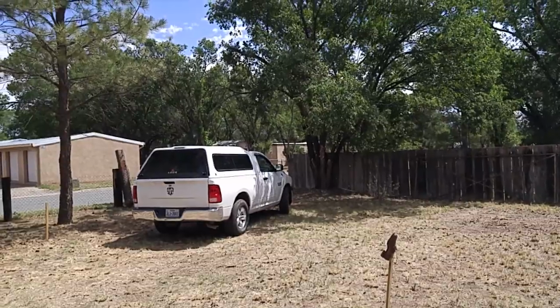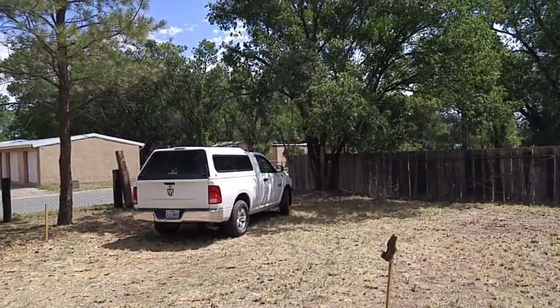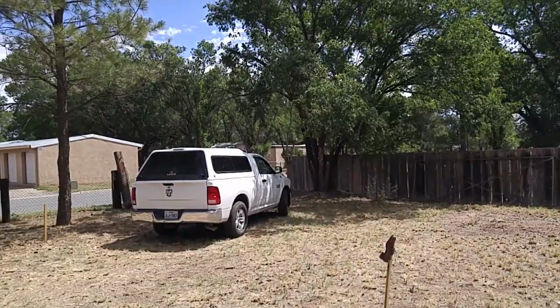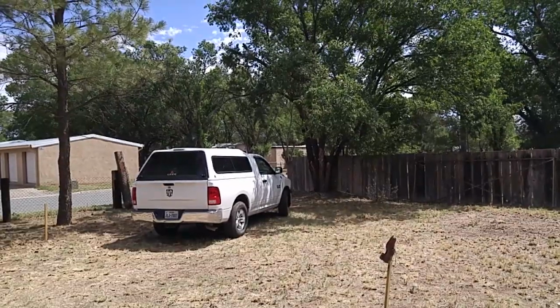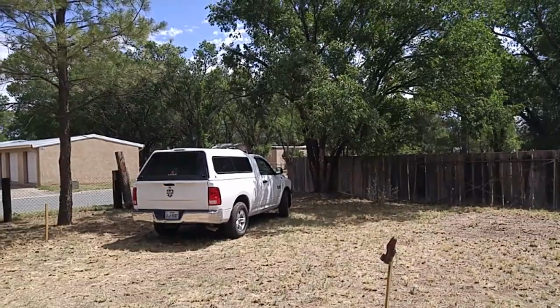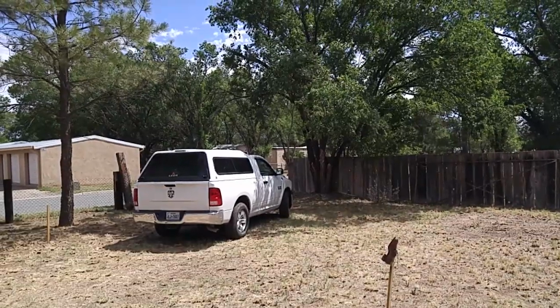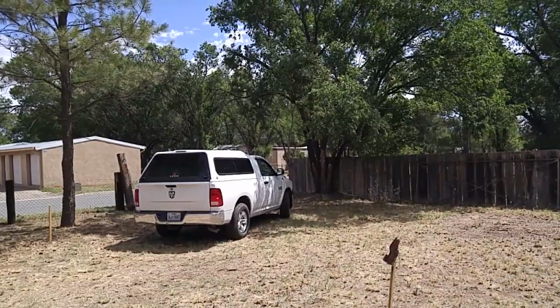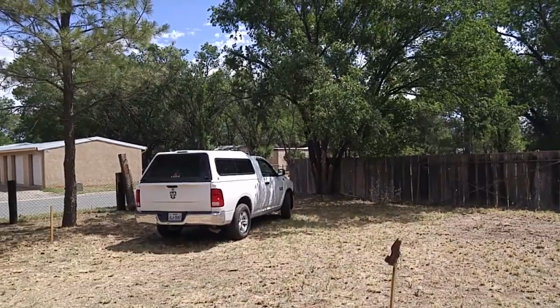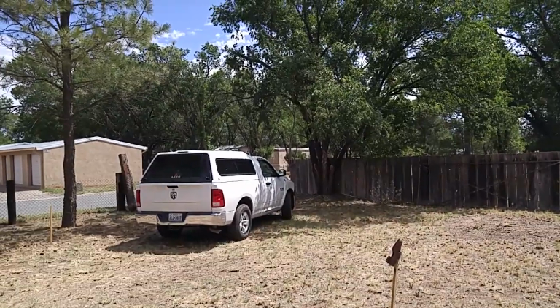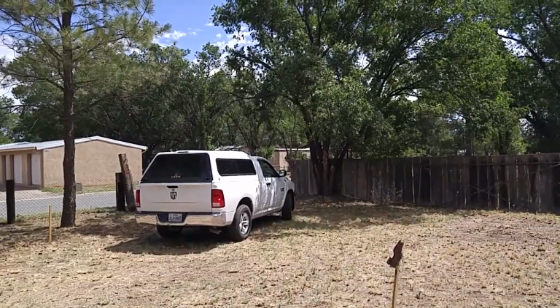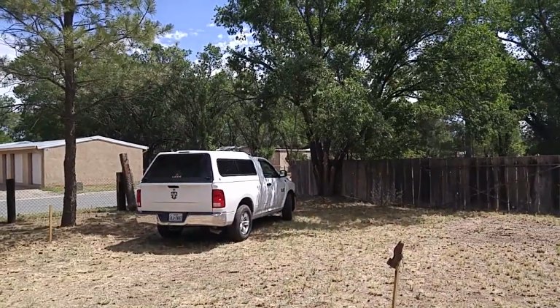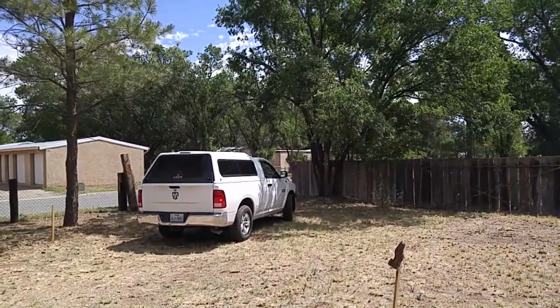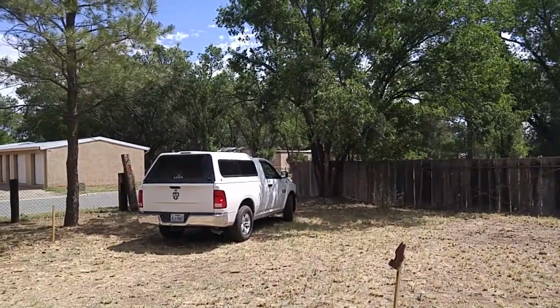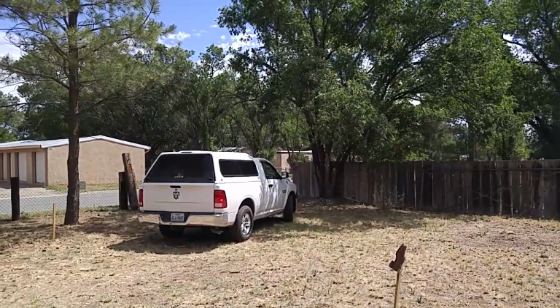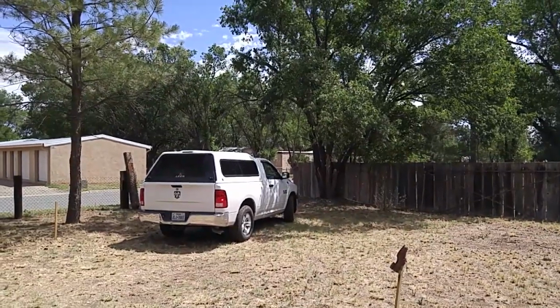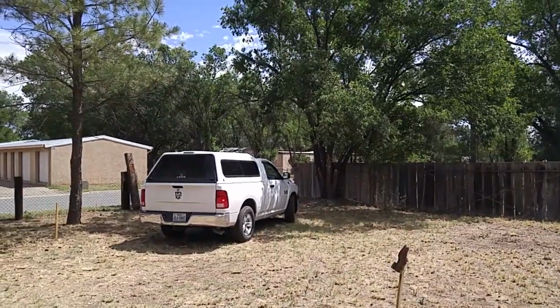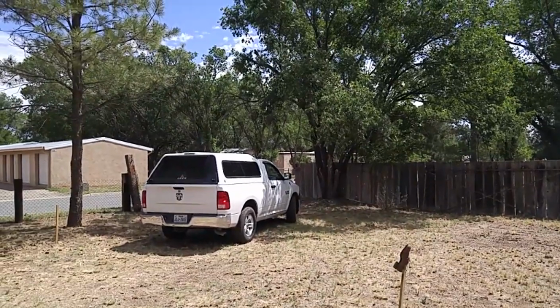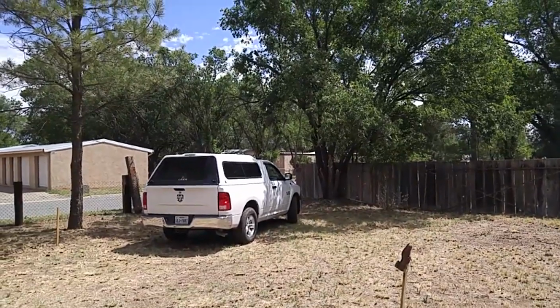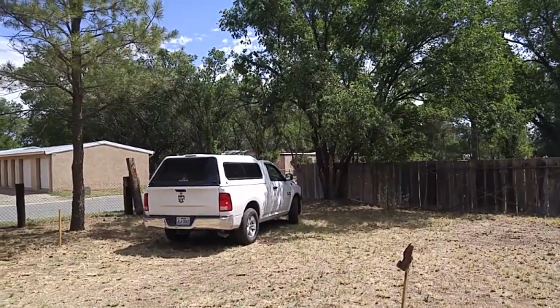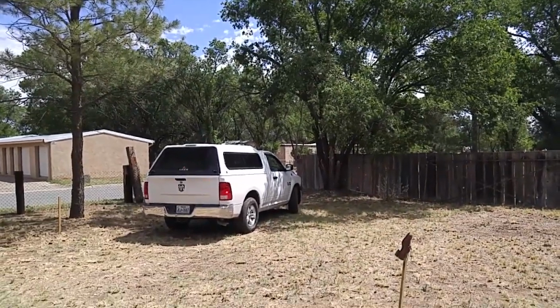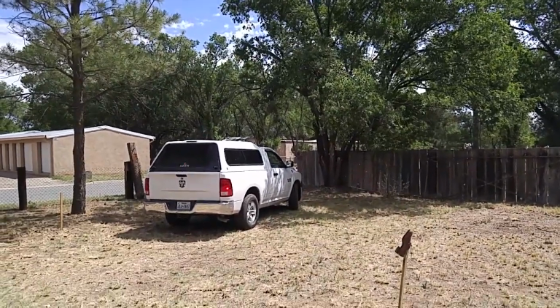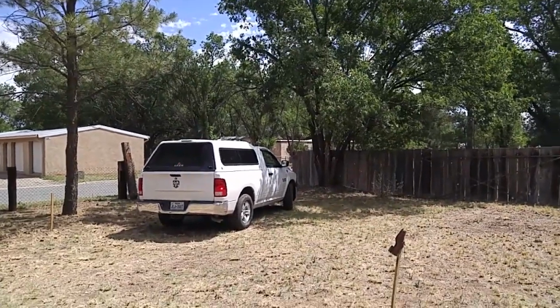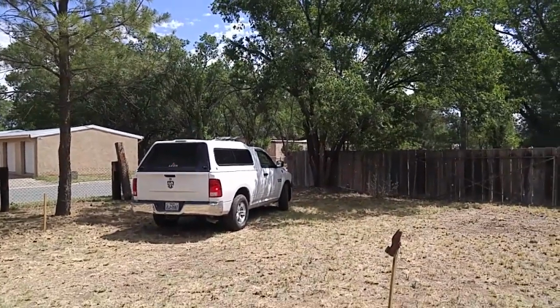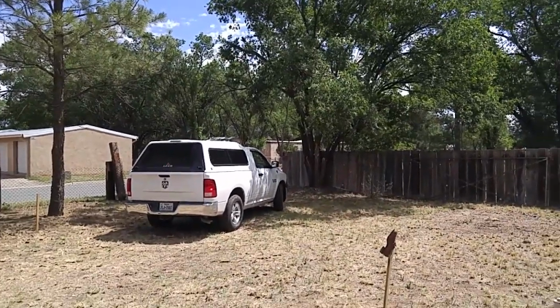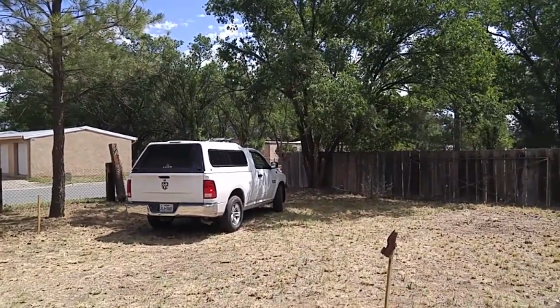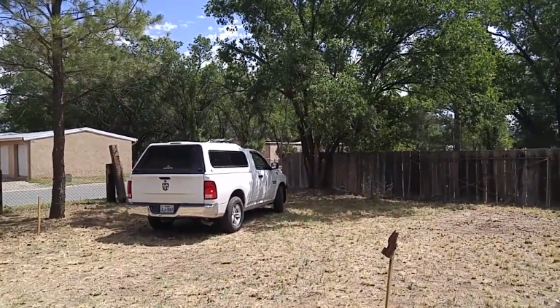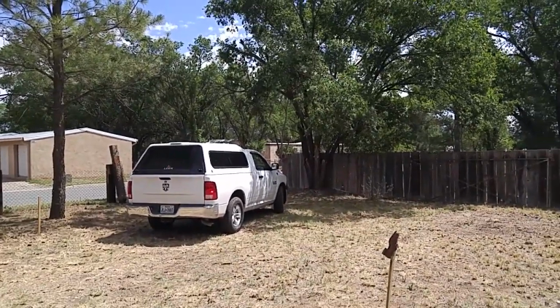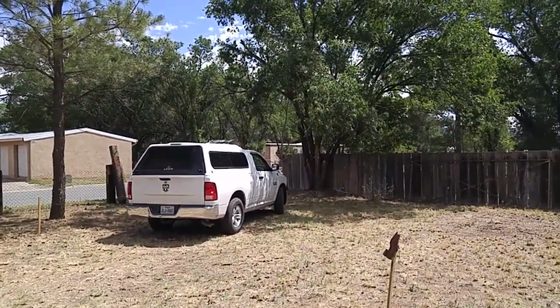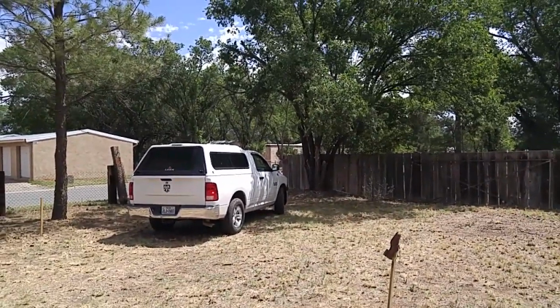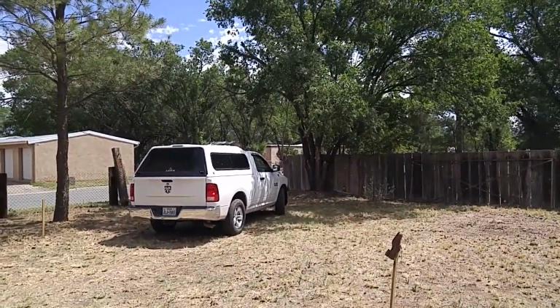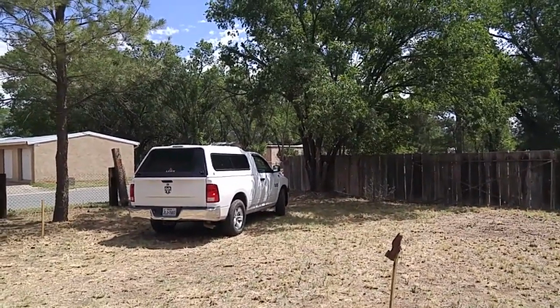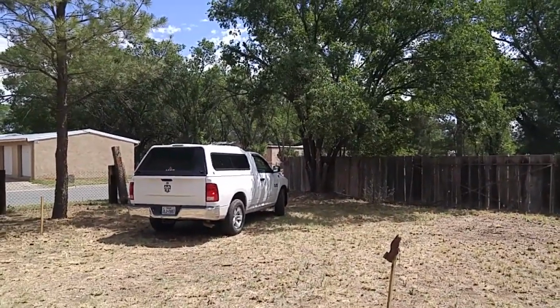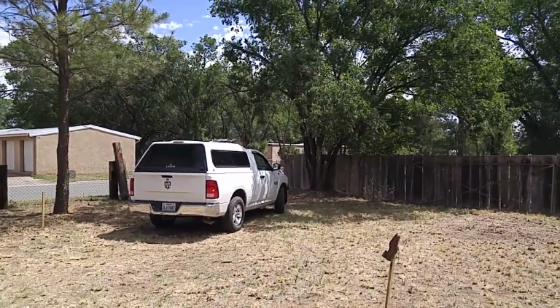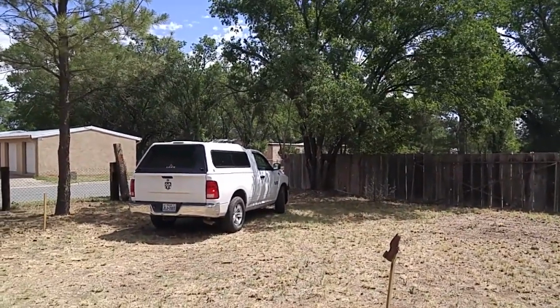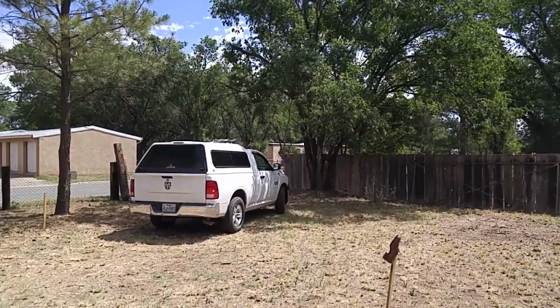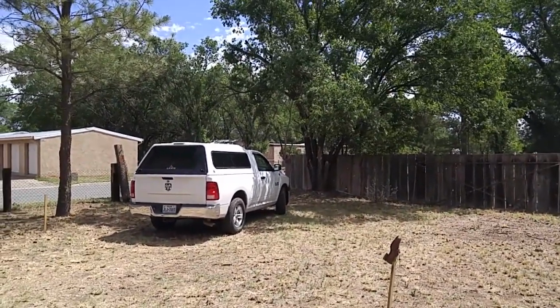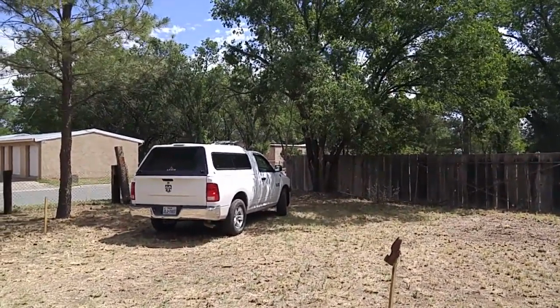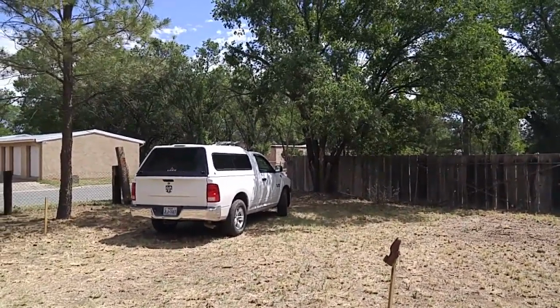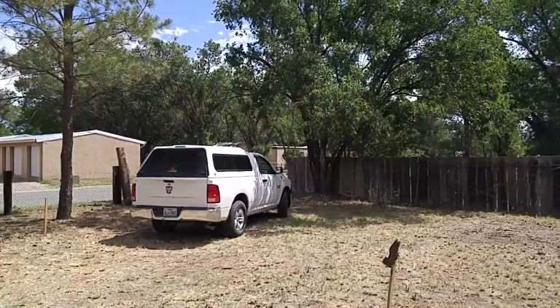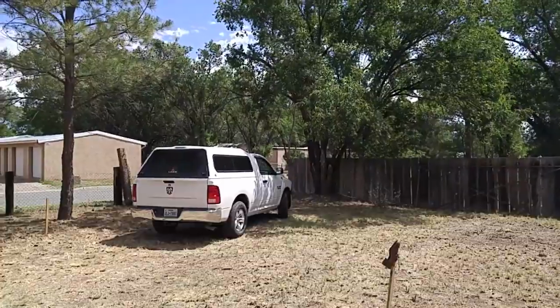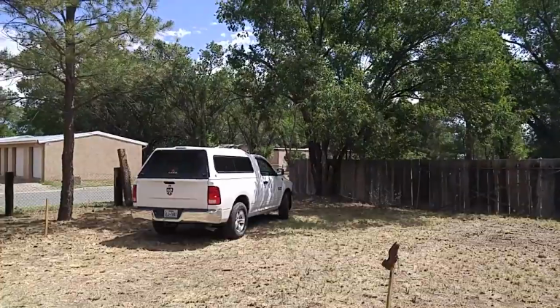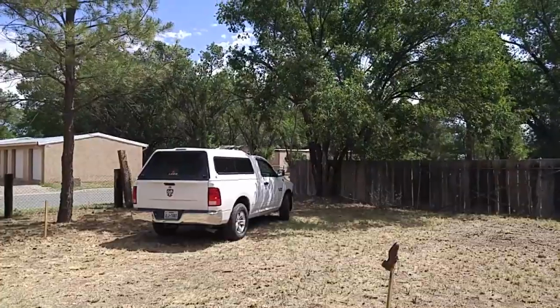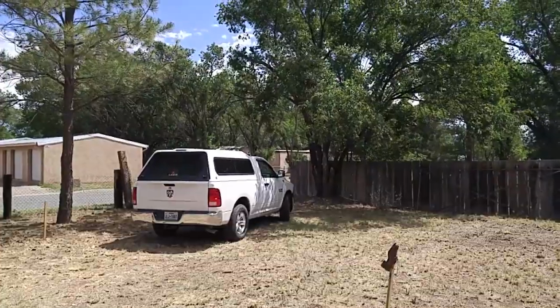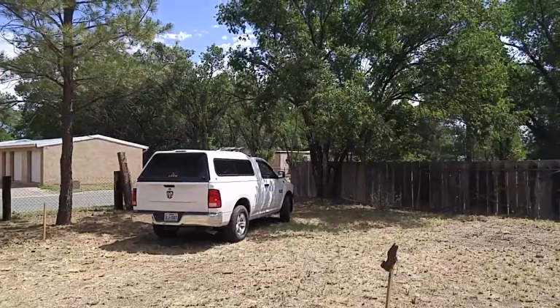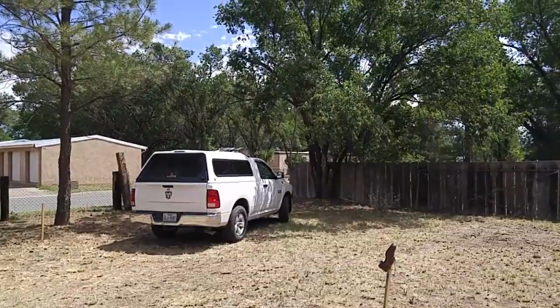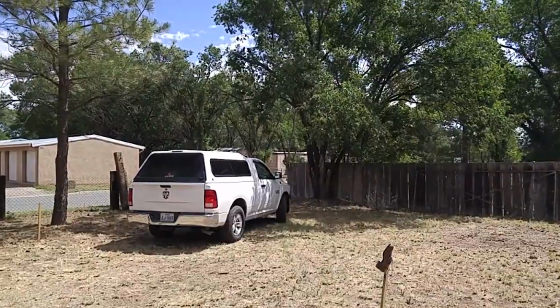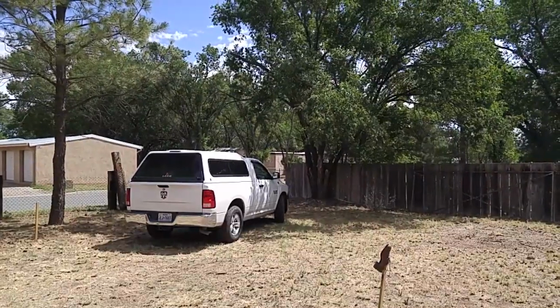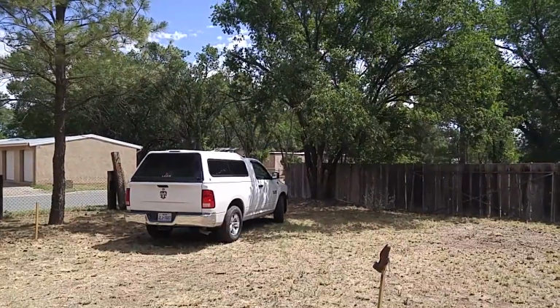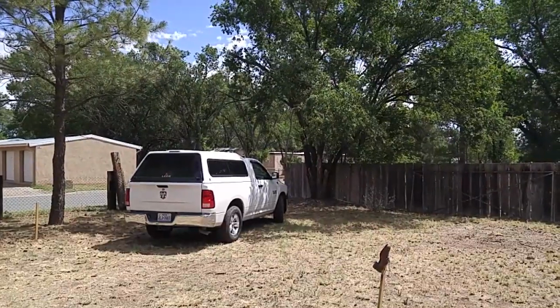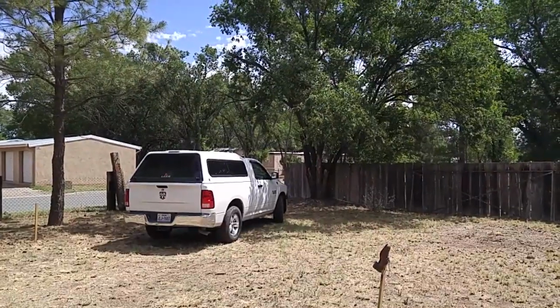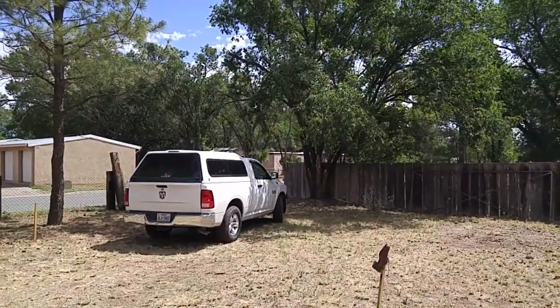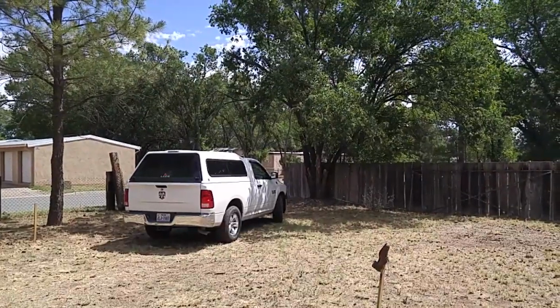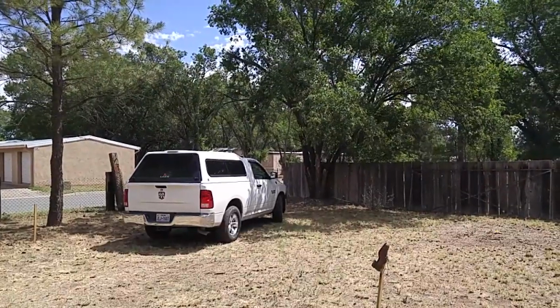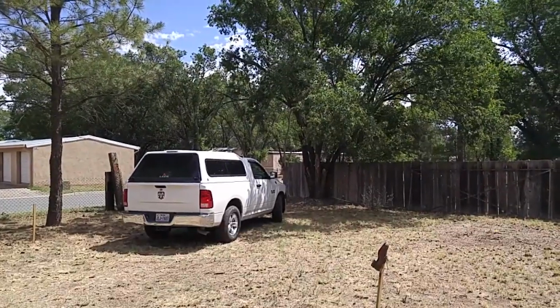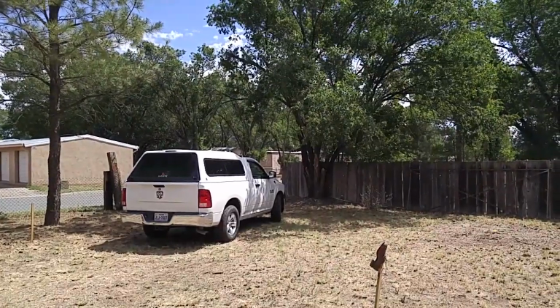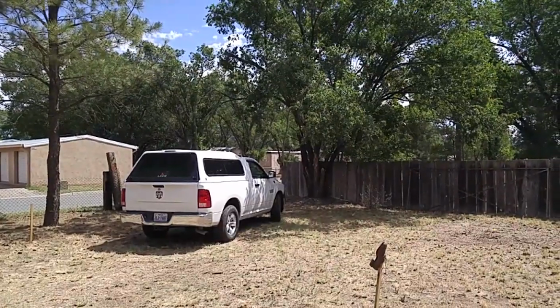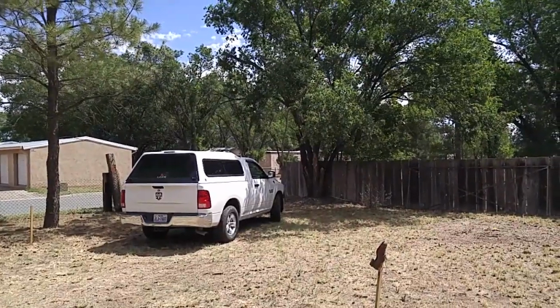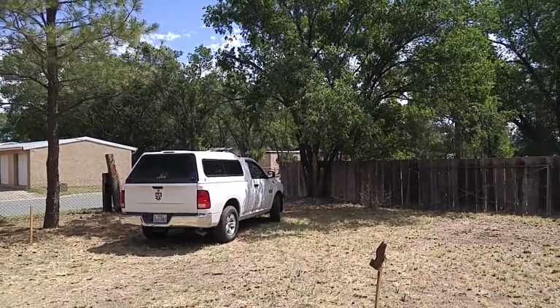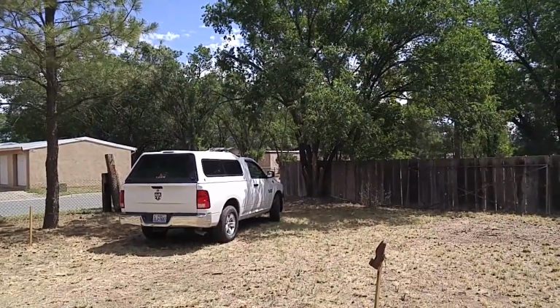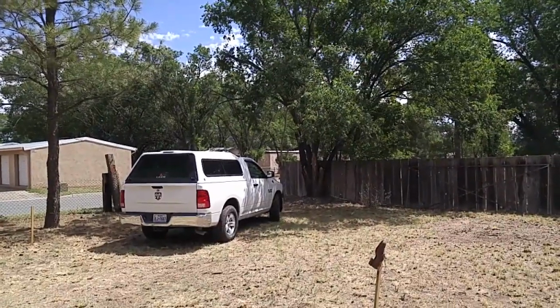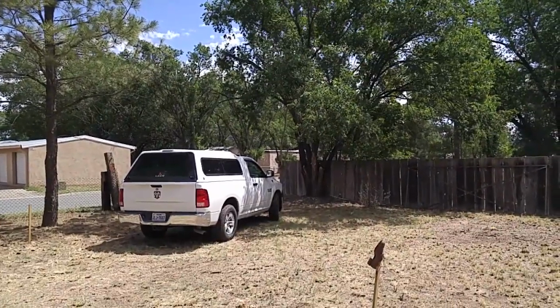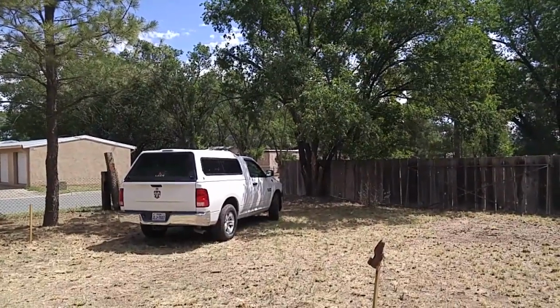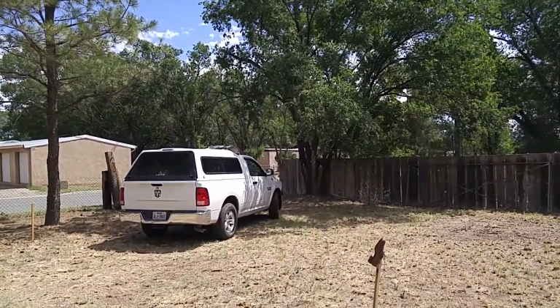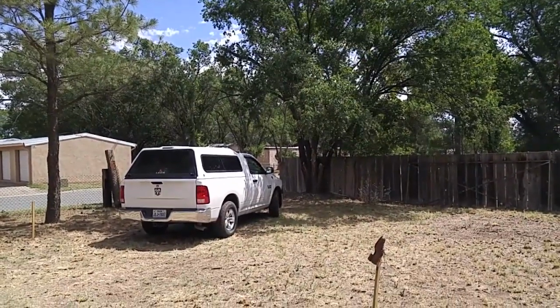Good morning, ladies and gentlemen. This is Rusty78609 from my home base in Capitan, New Mexico, my second home base. I have another home base in Central Texas.